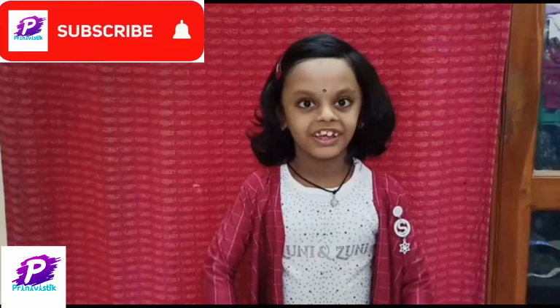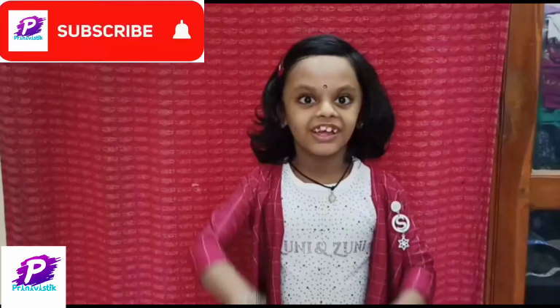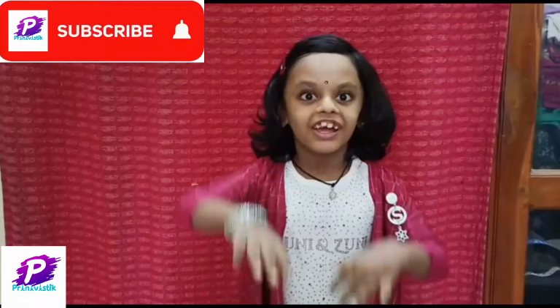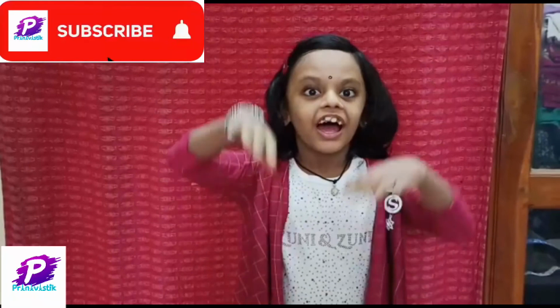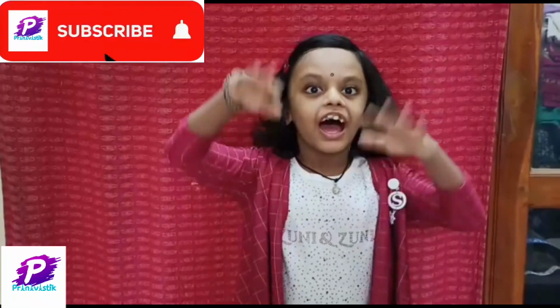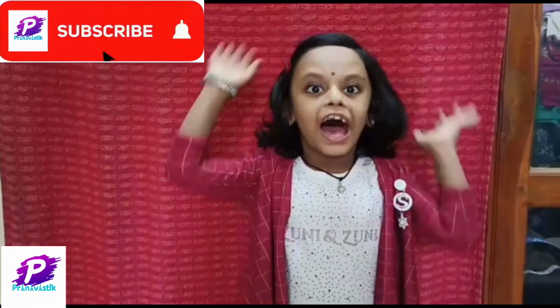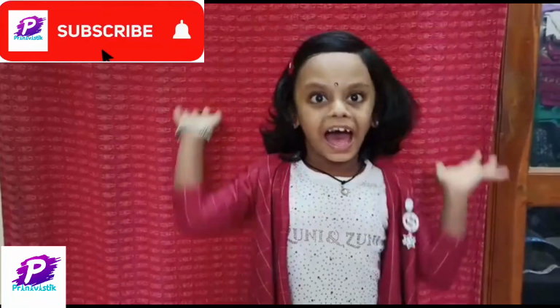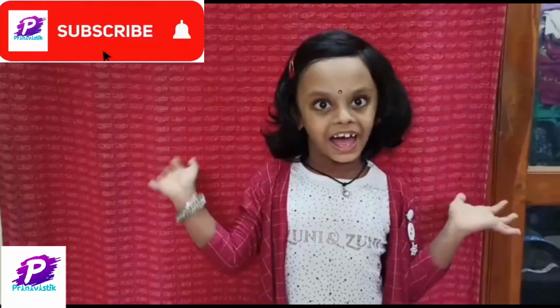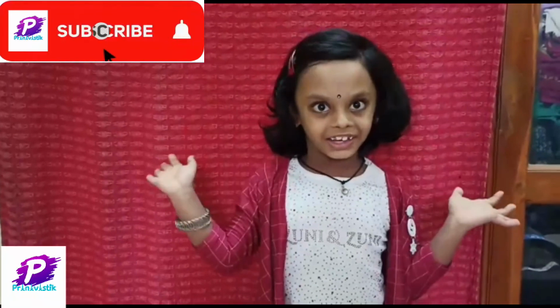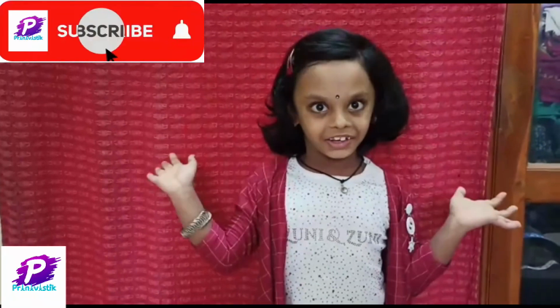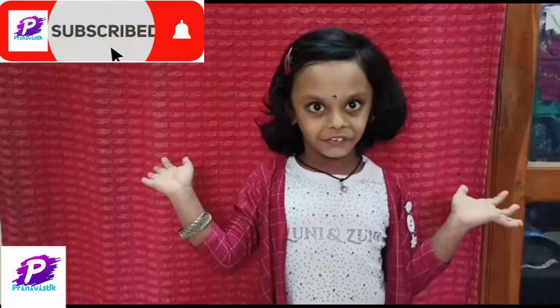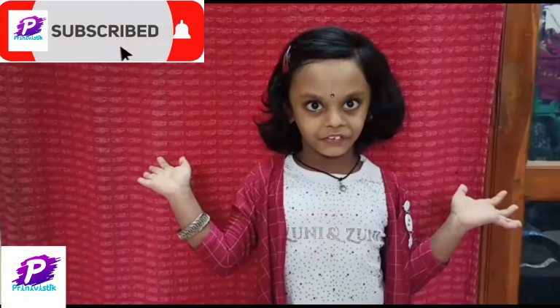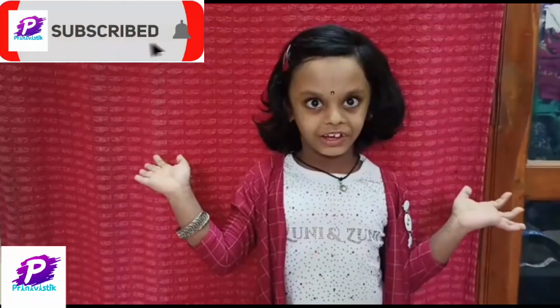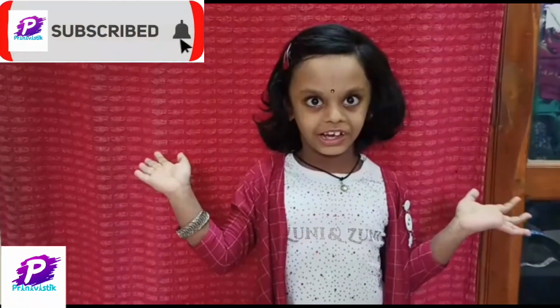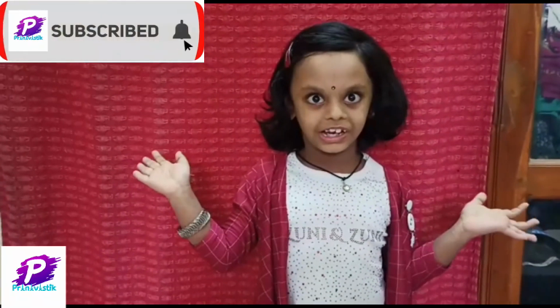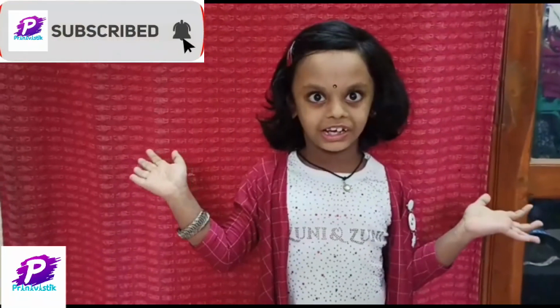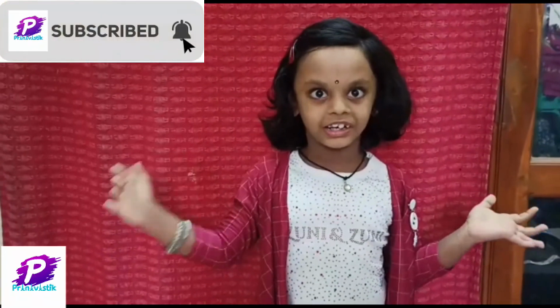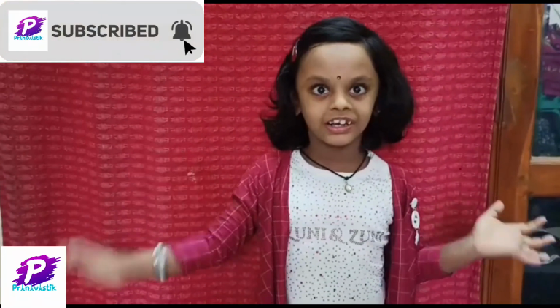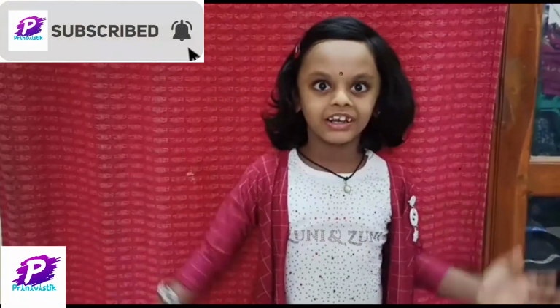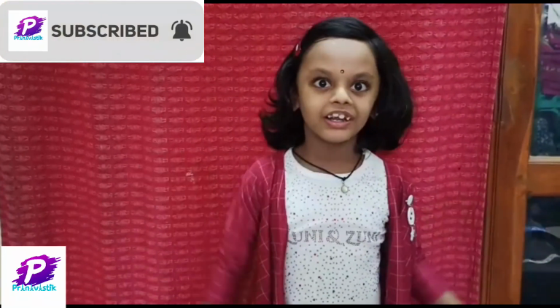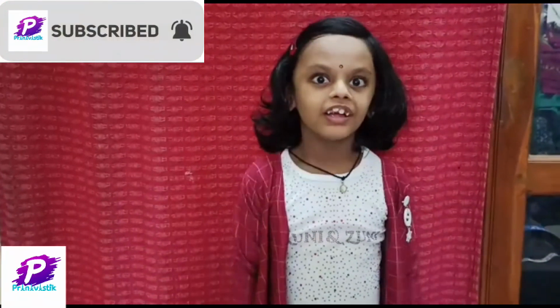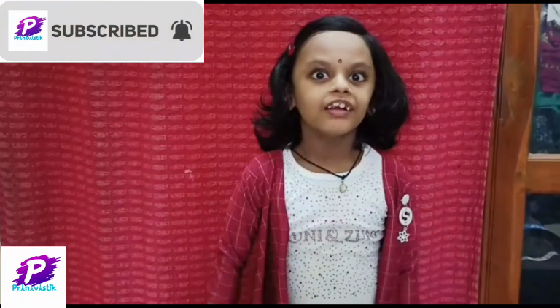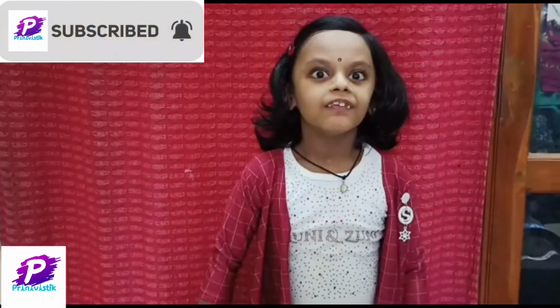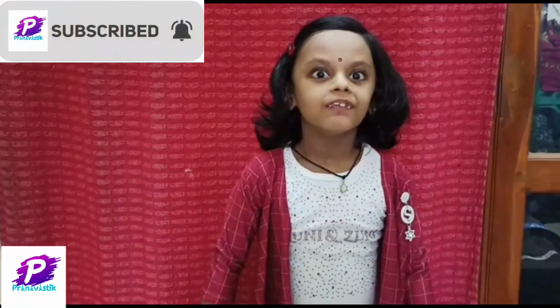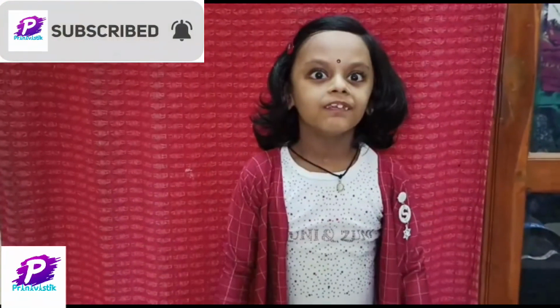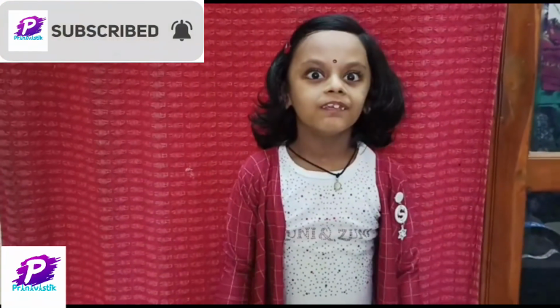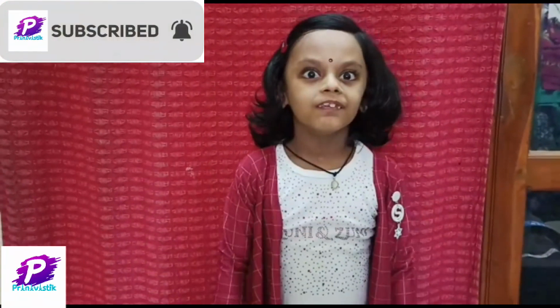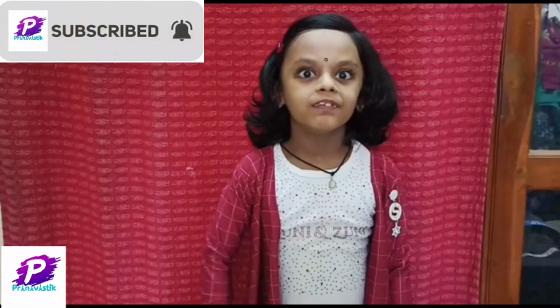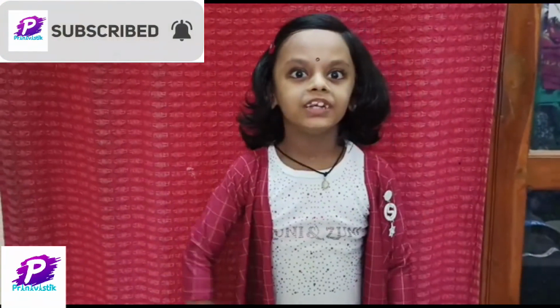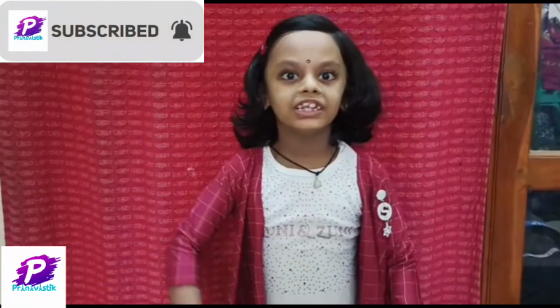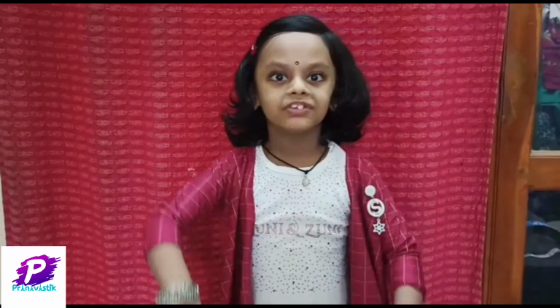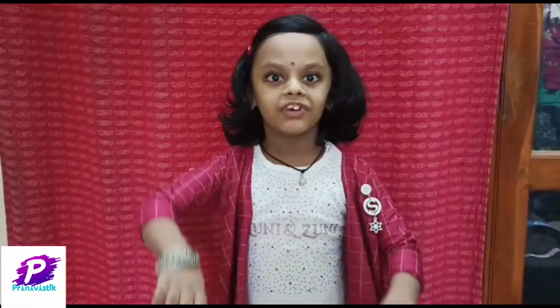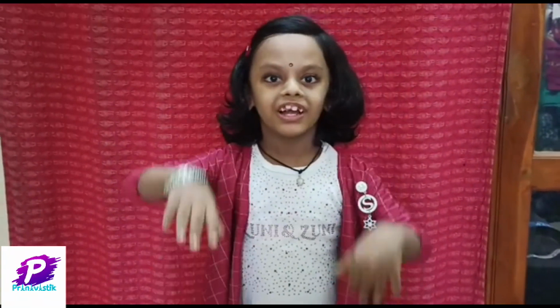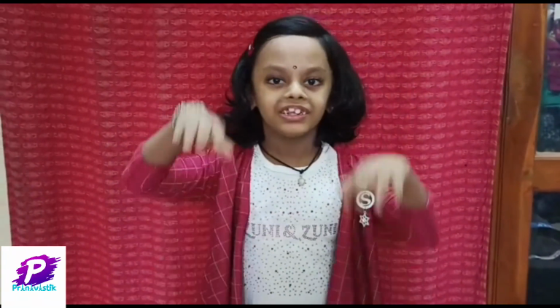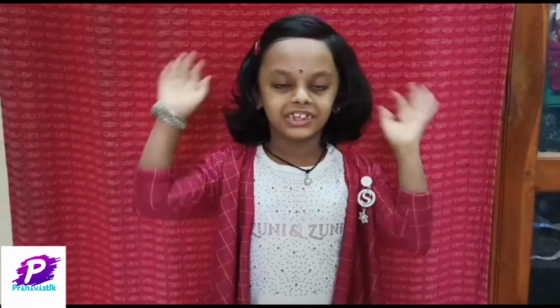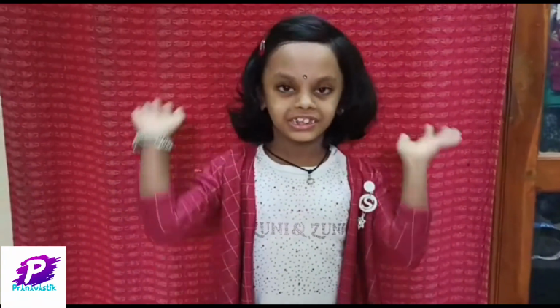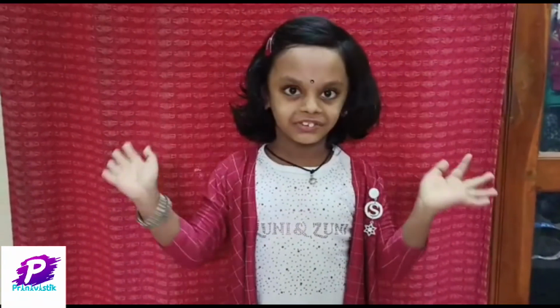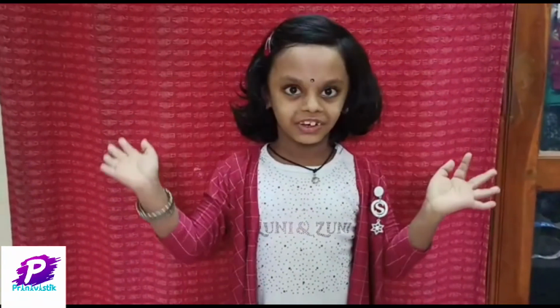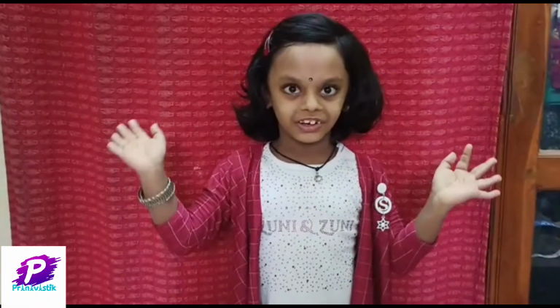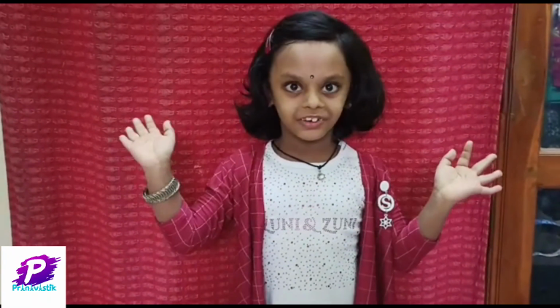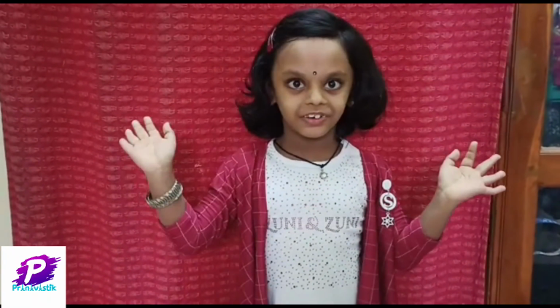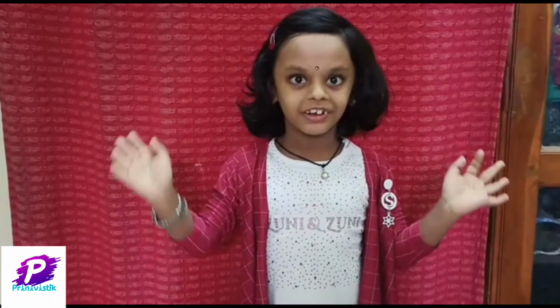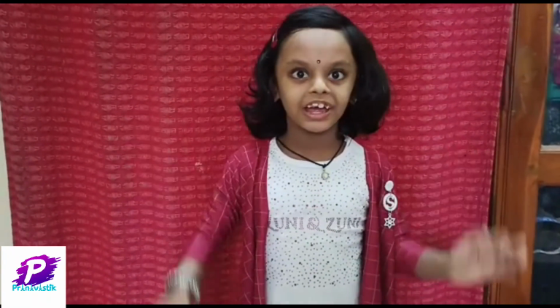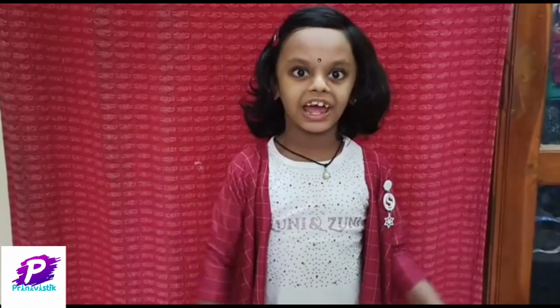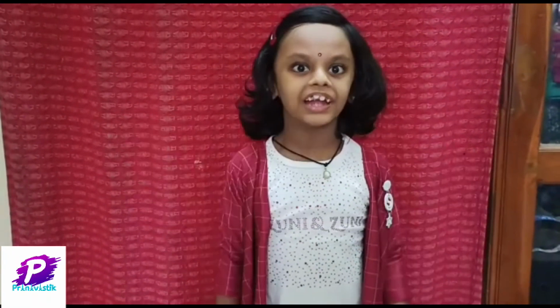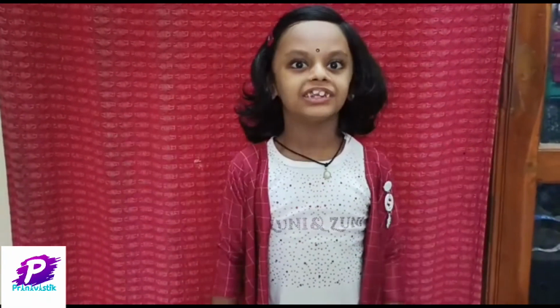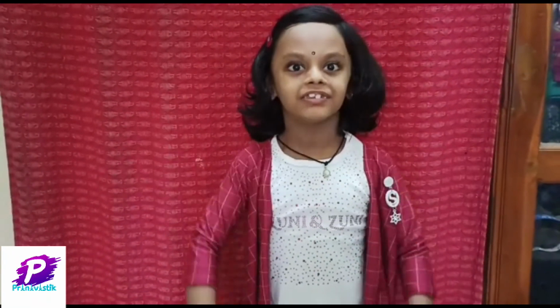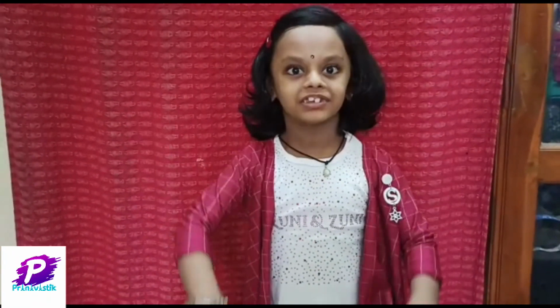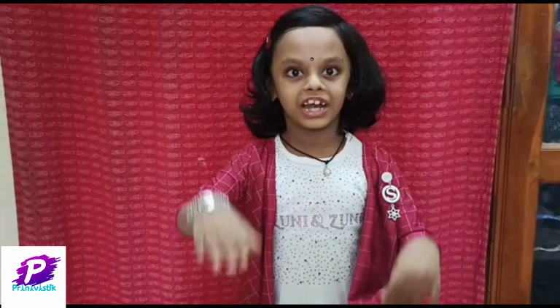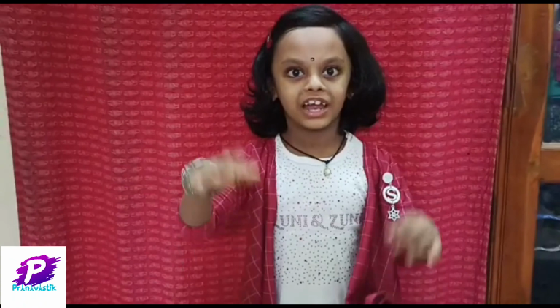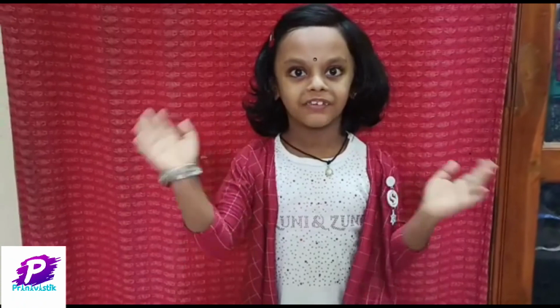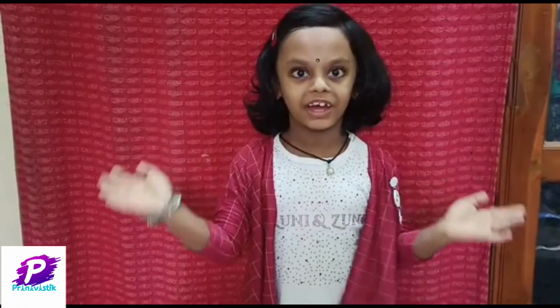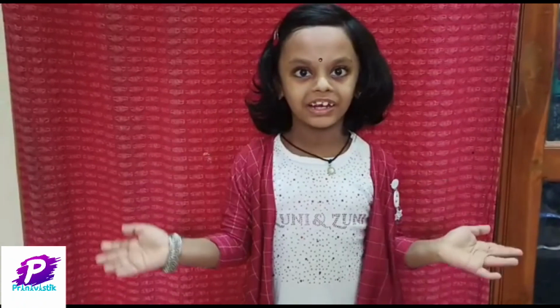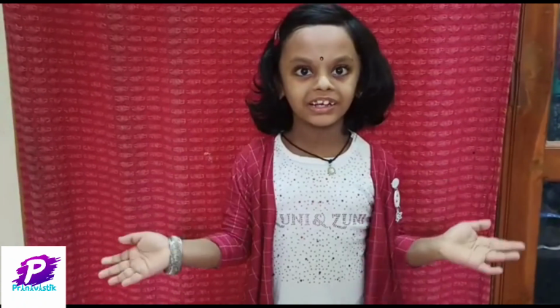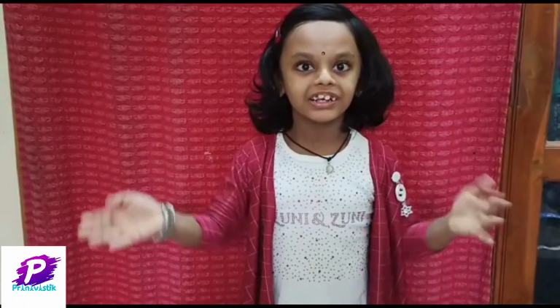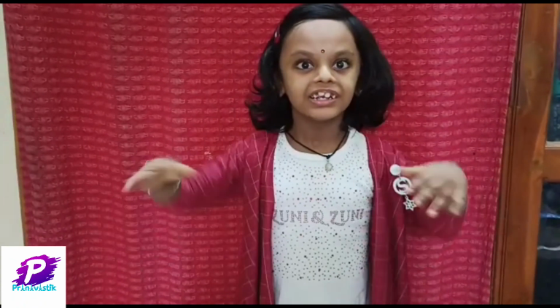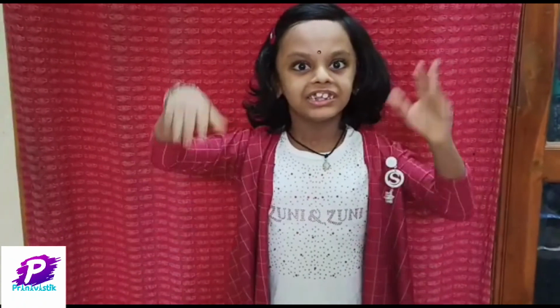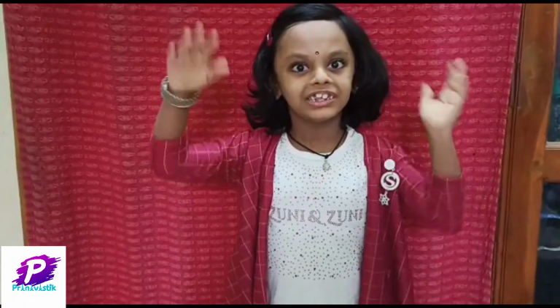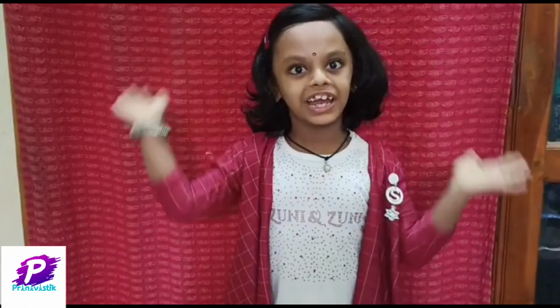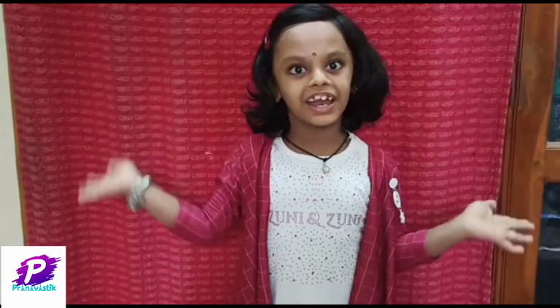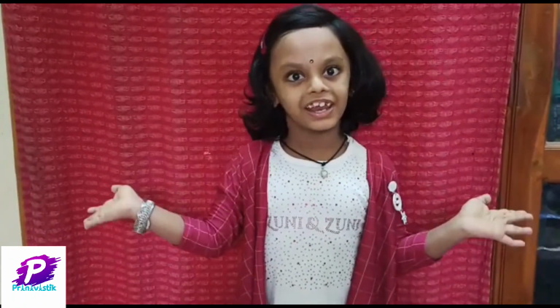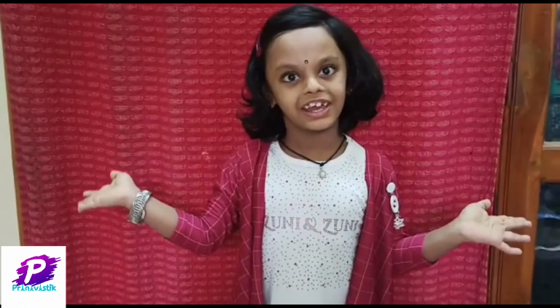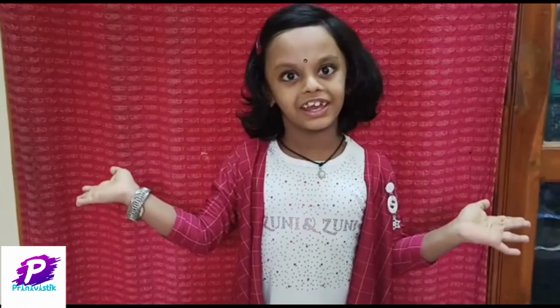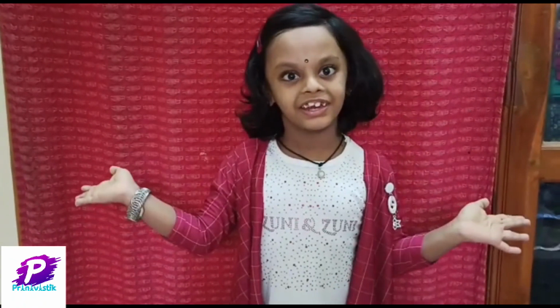Hi everyone, please watch this video and subscribe and share it.